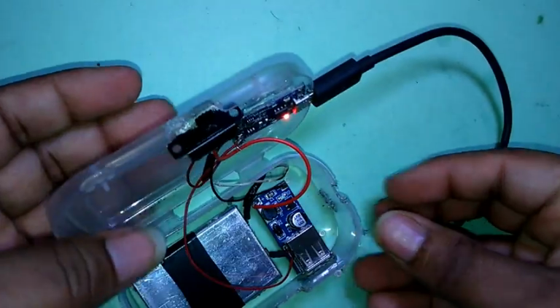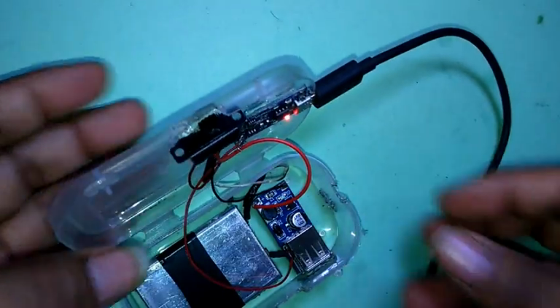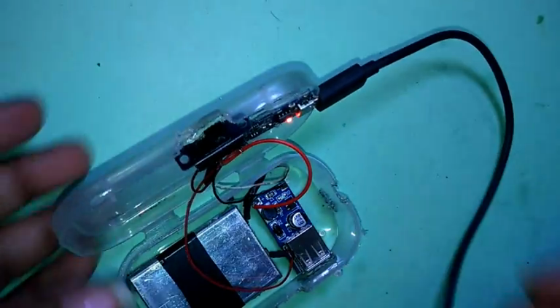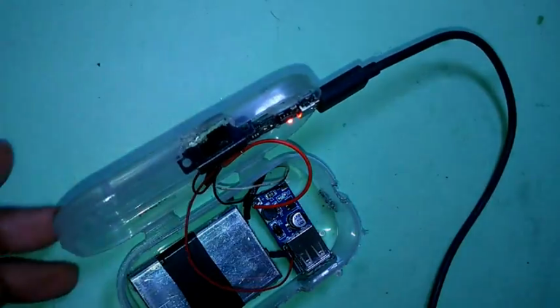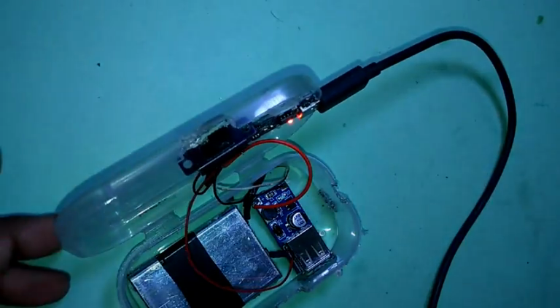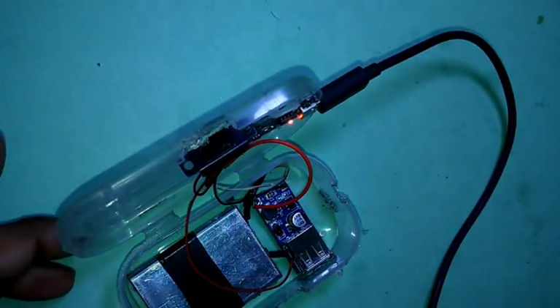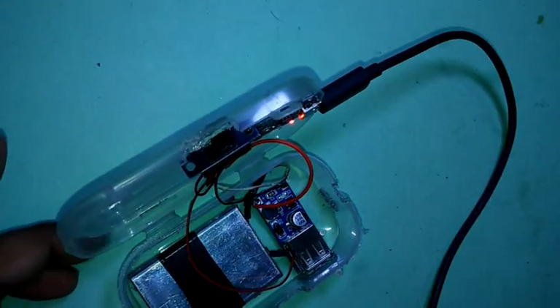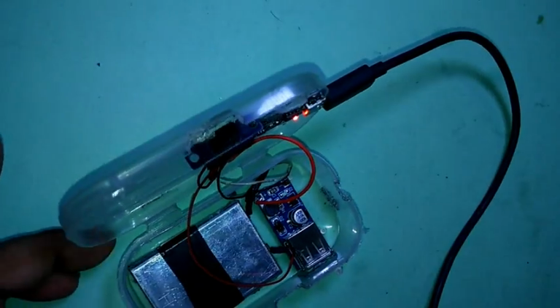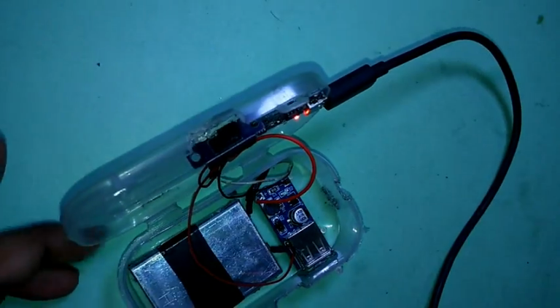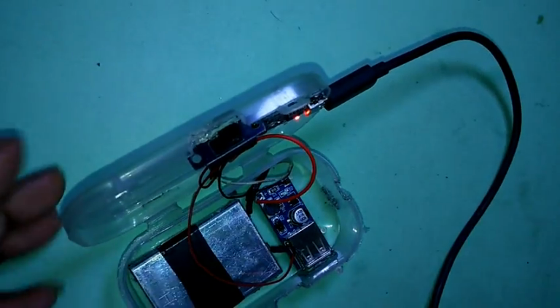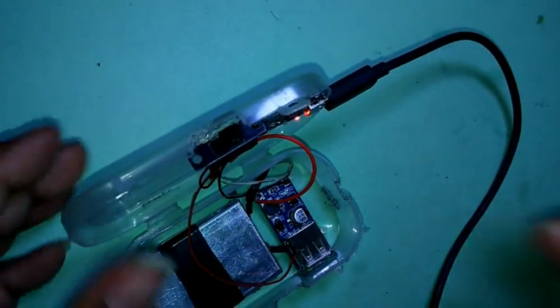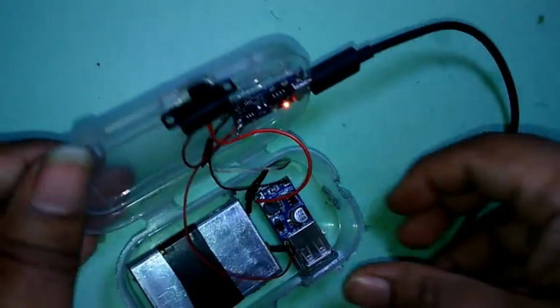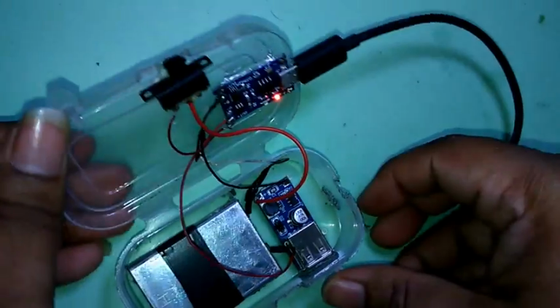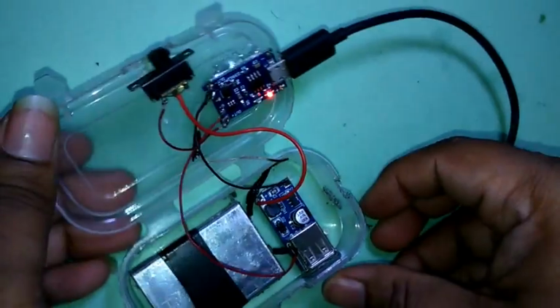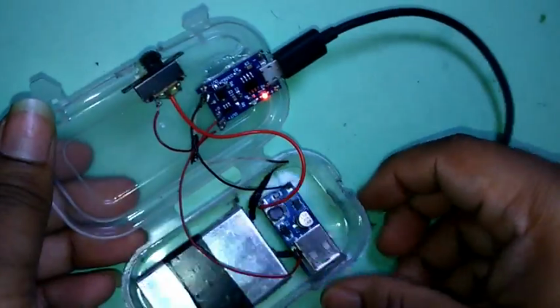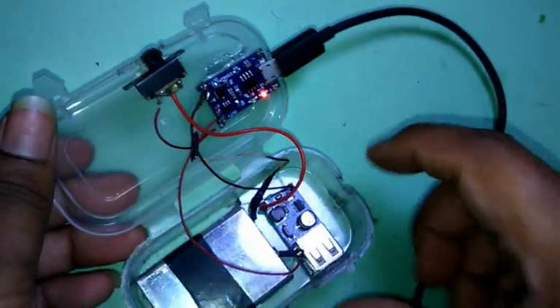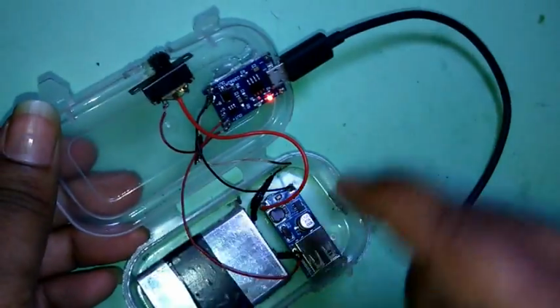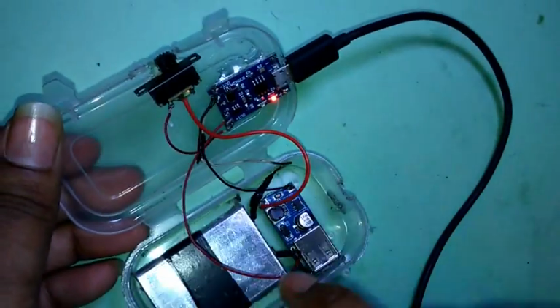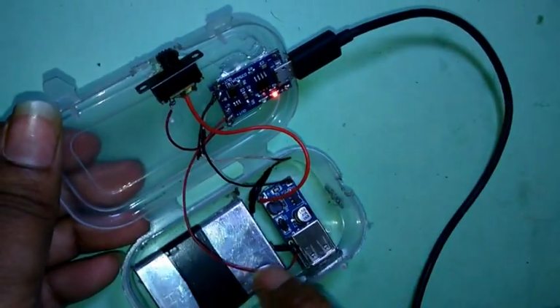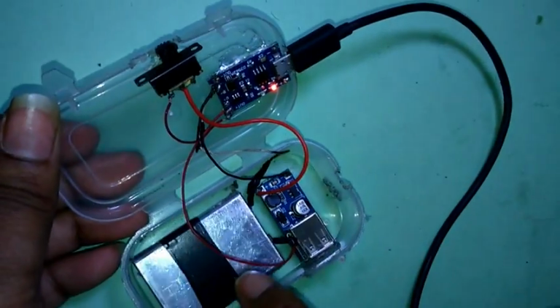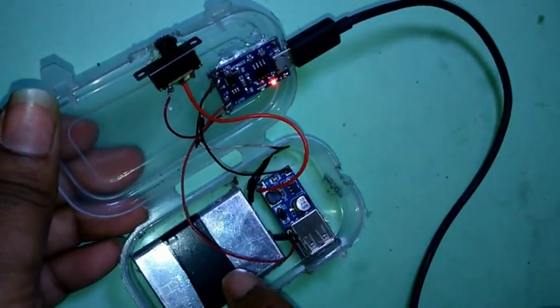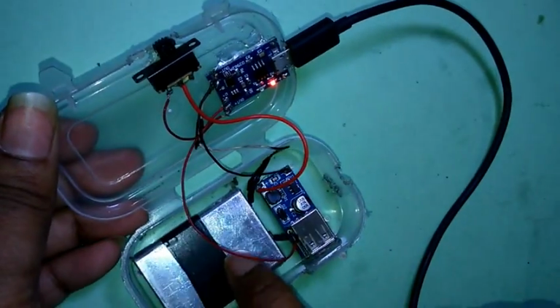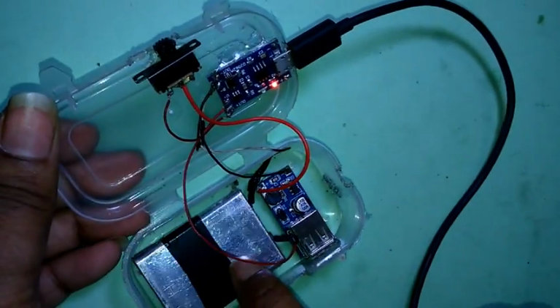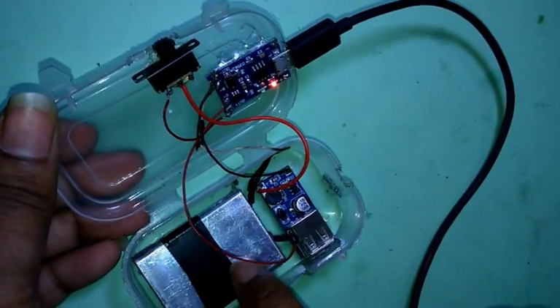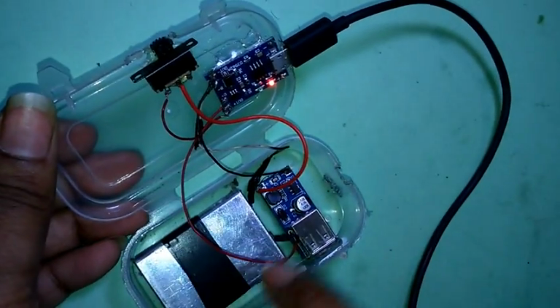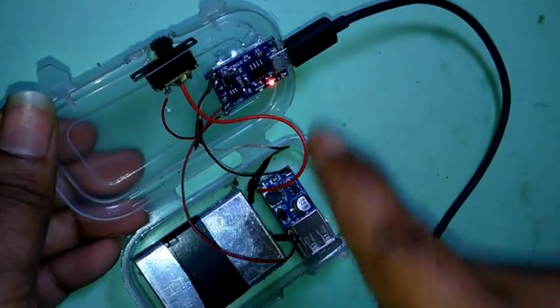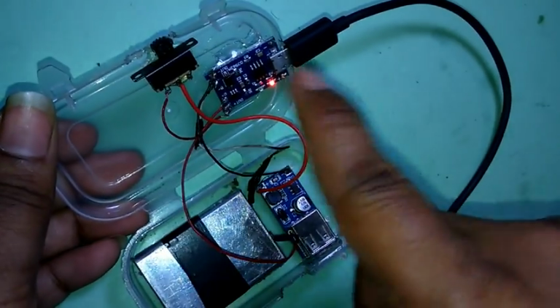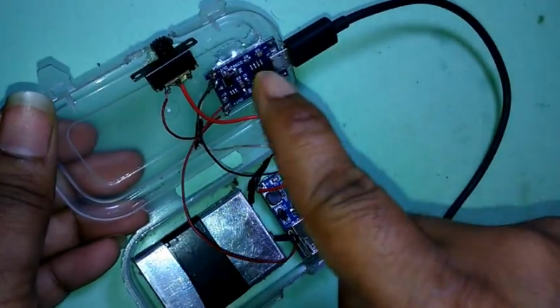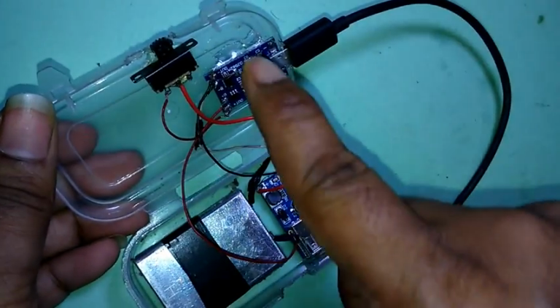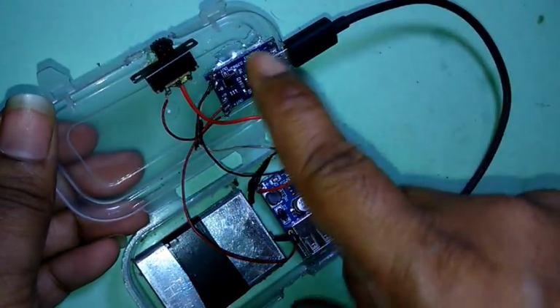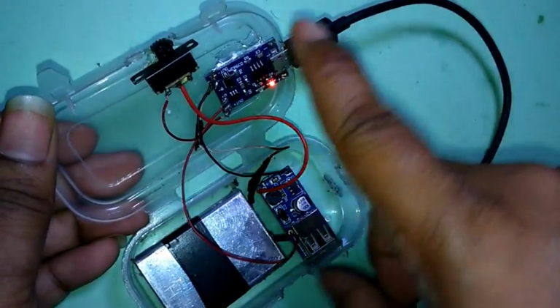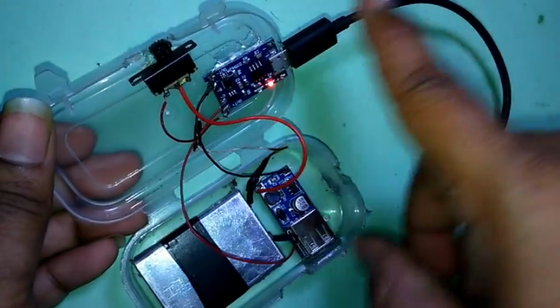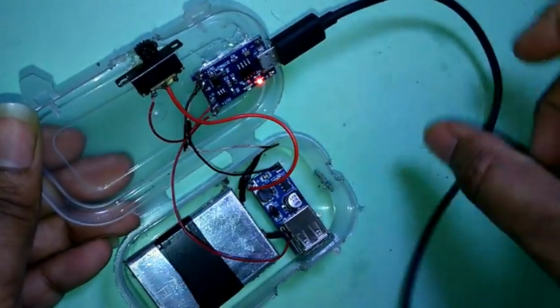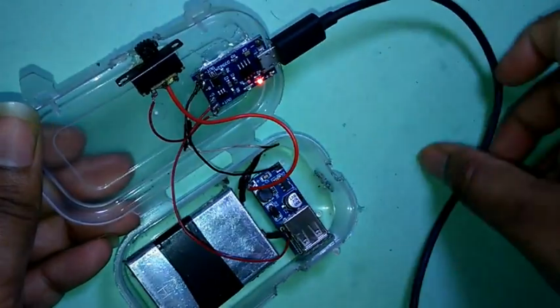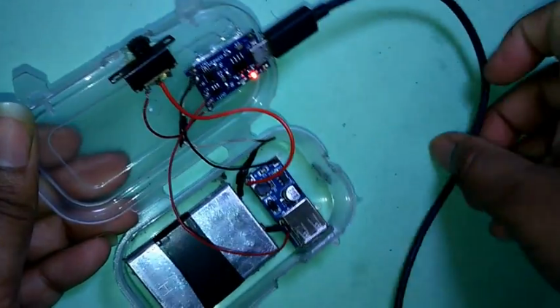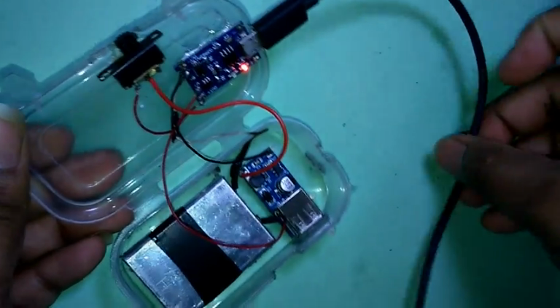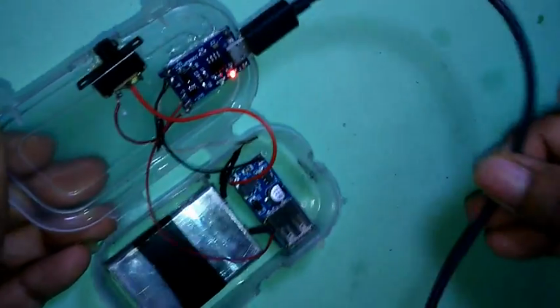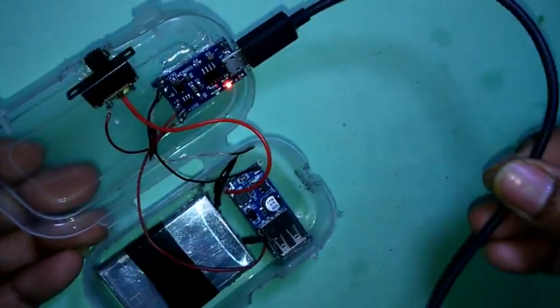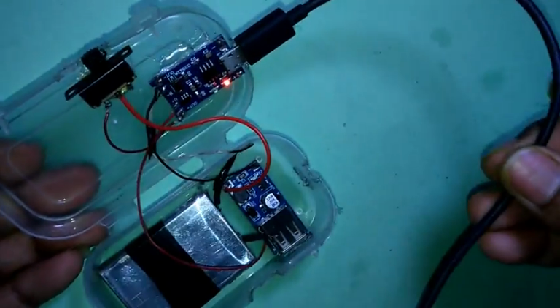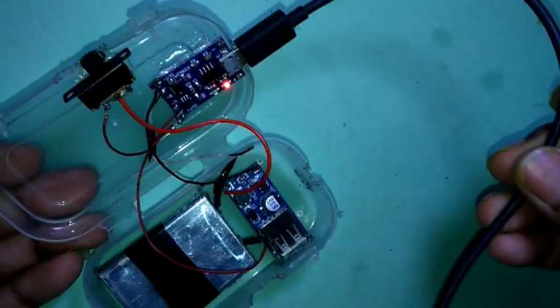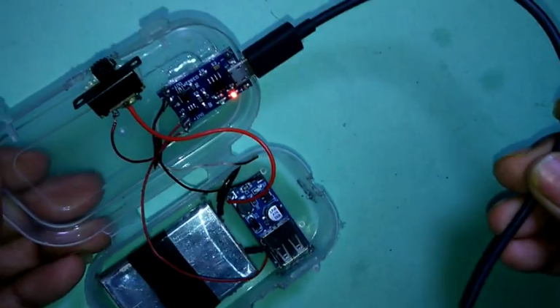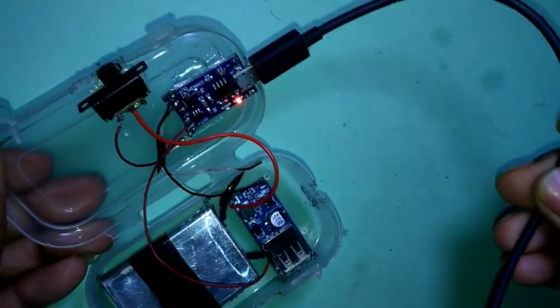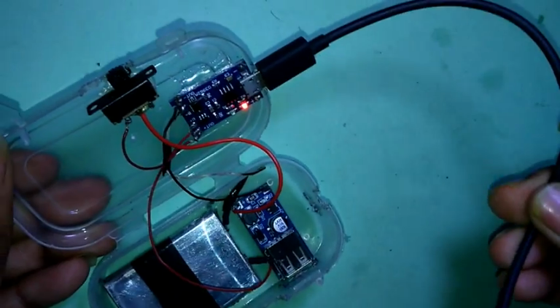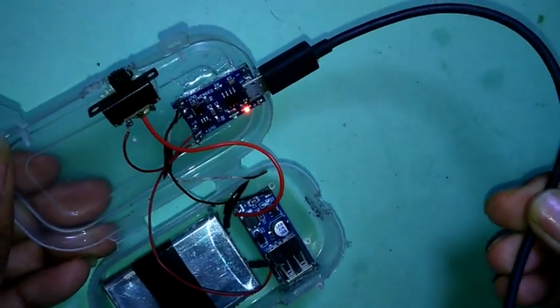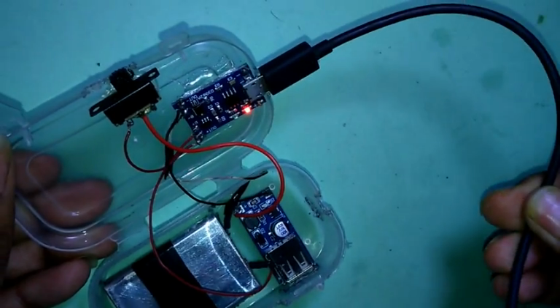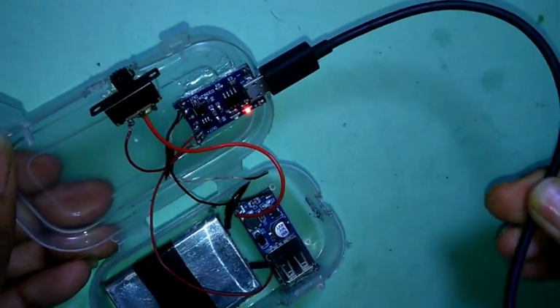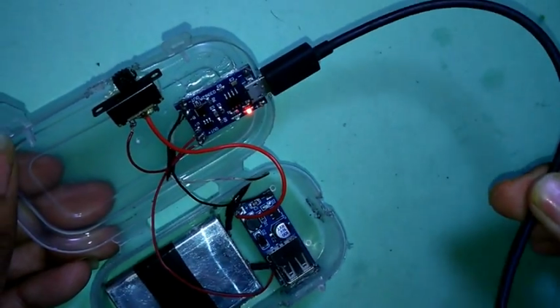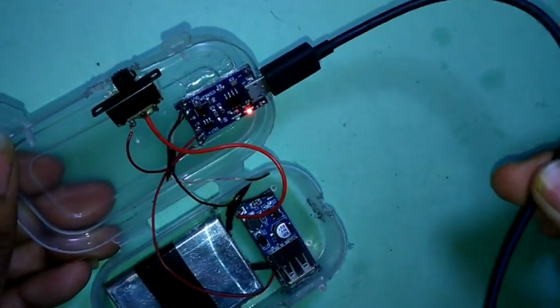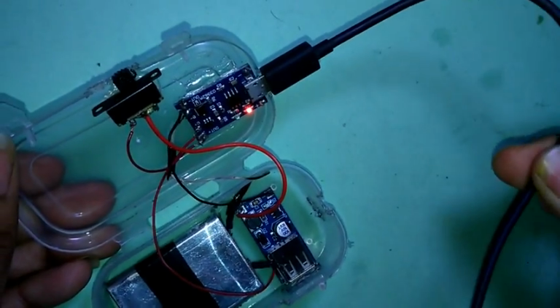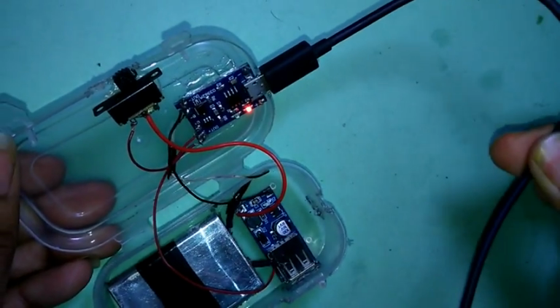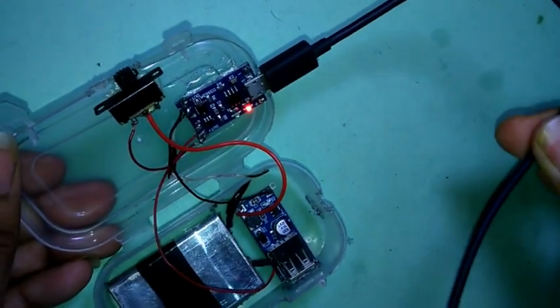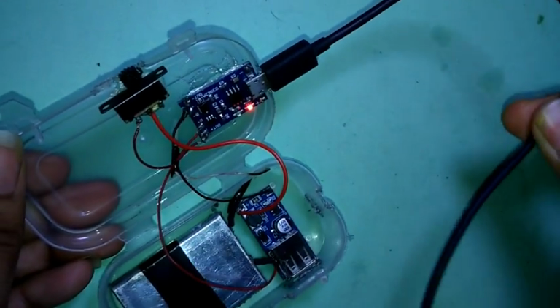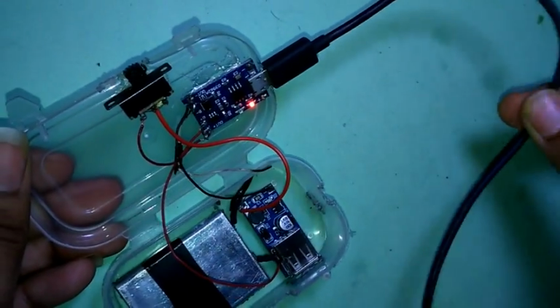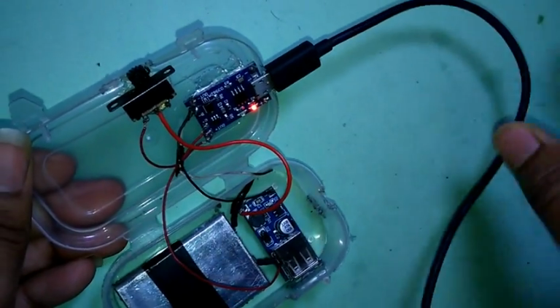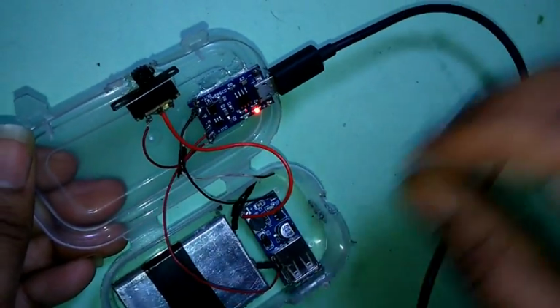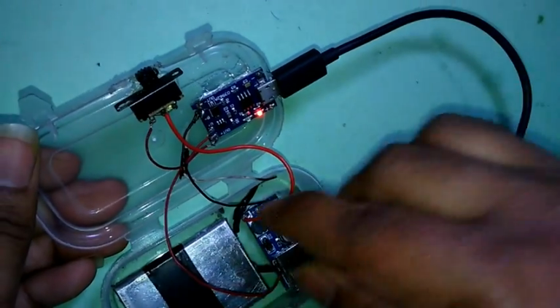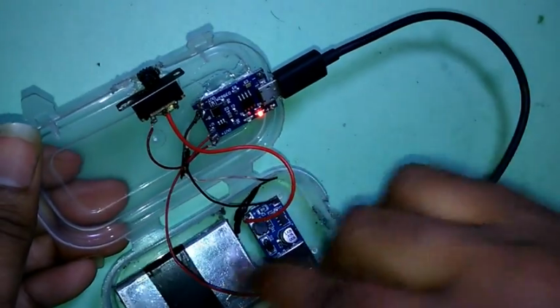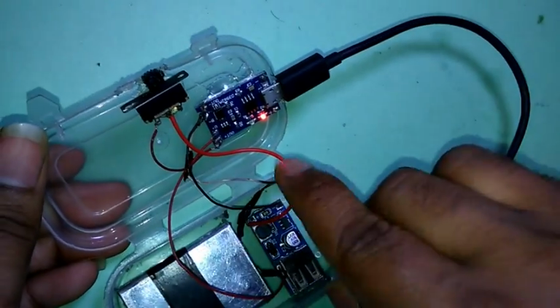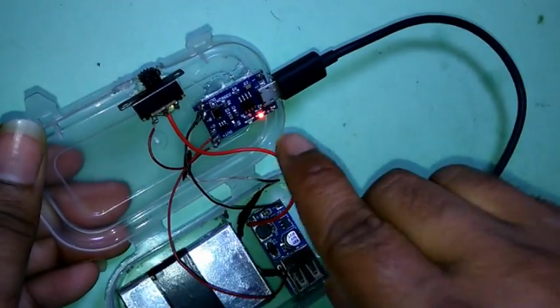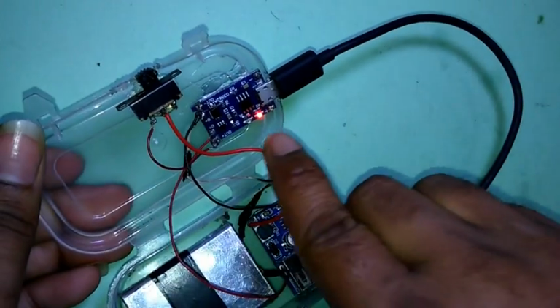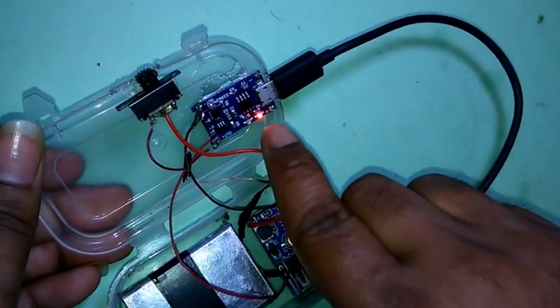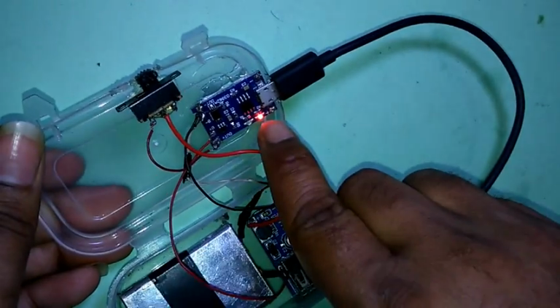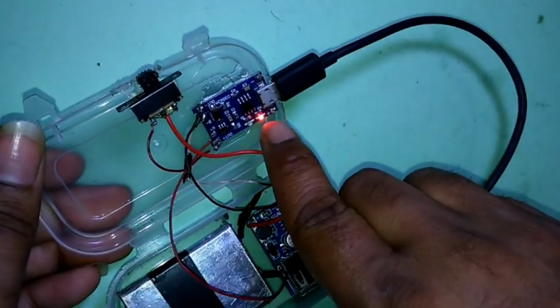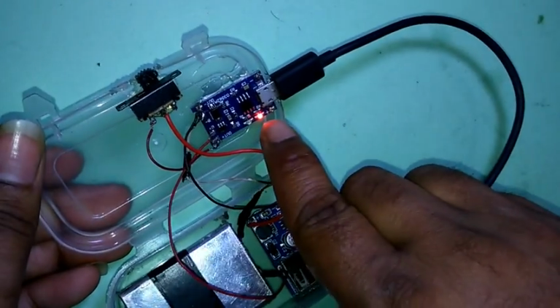Now it's charging. I connected it into the AC. Now it's charging.